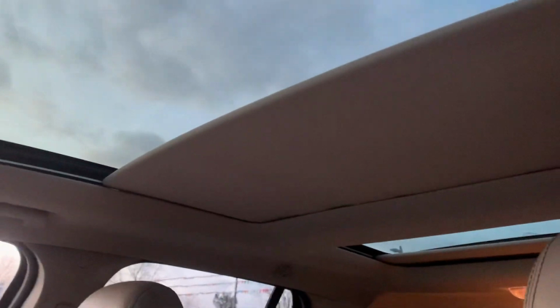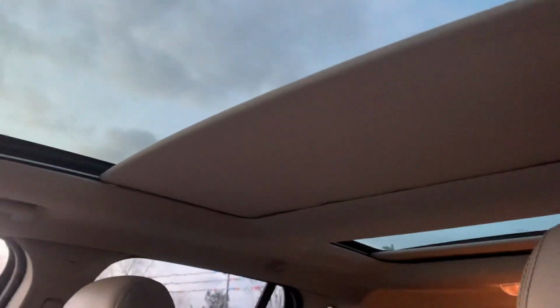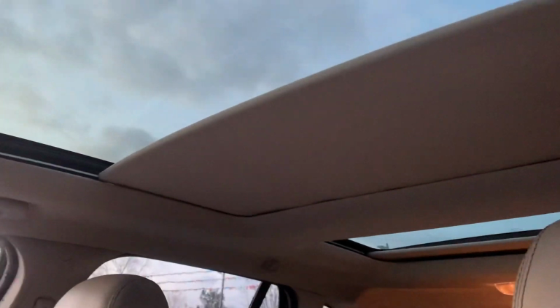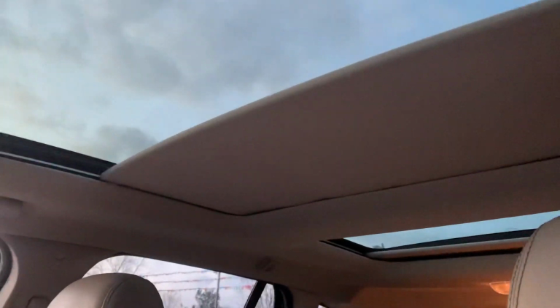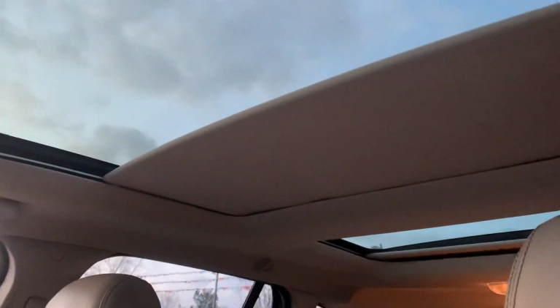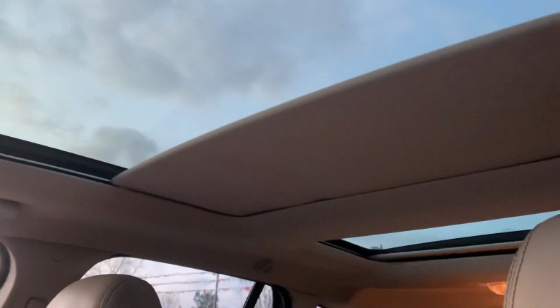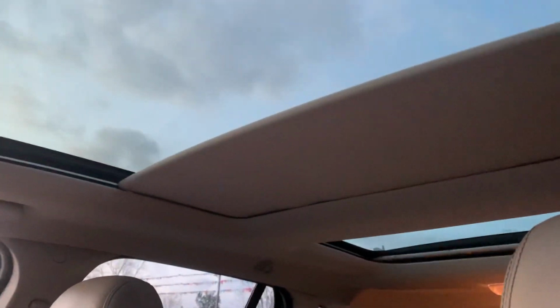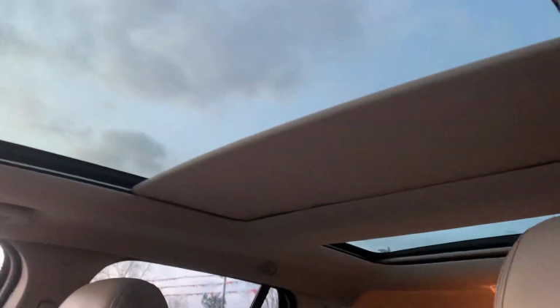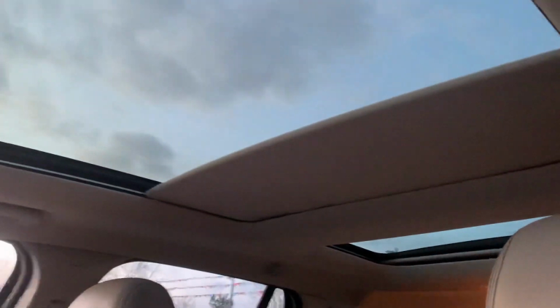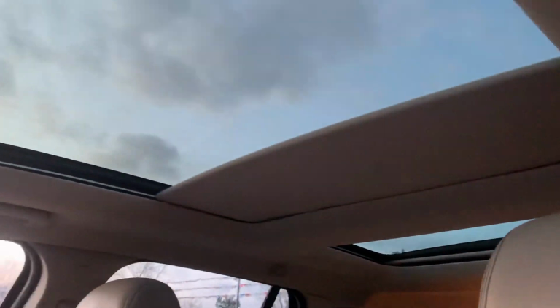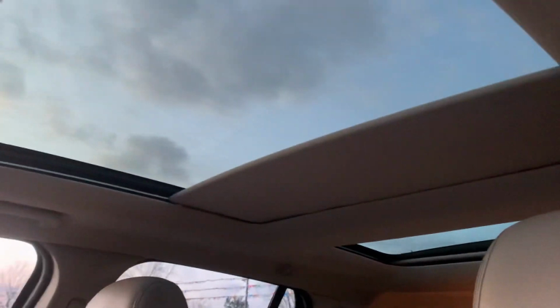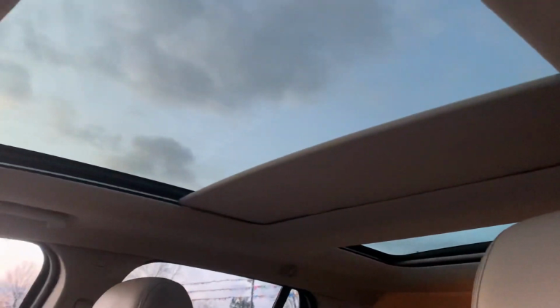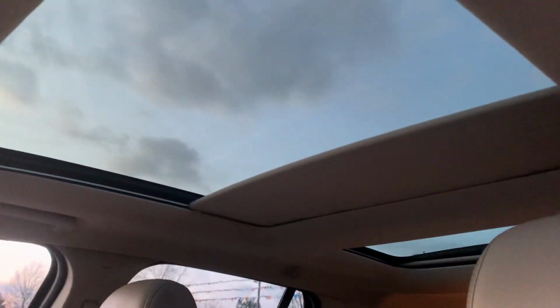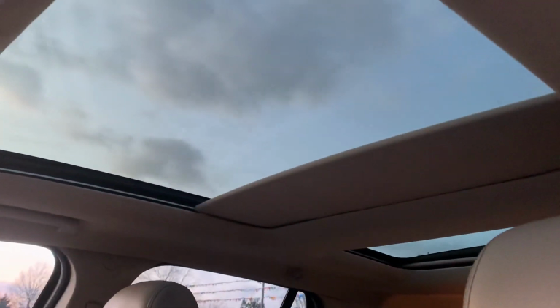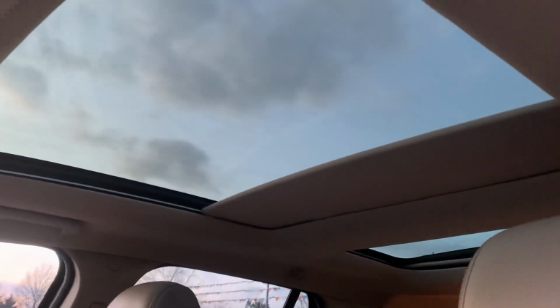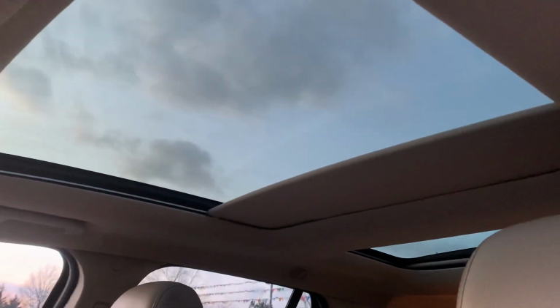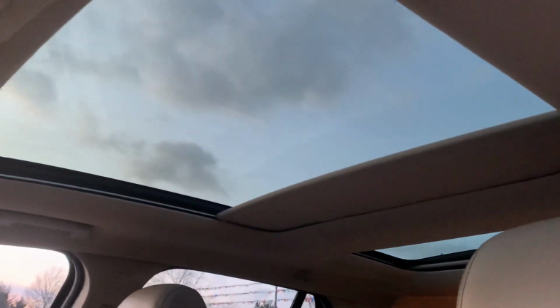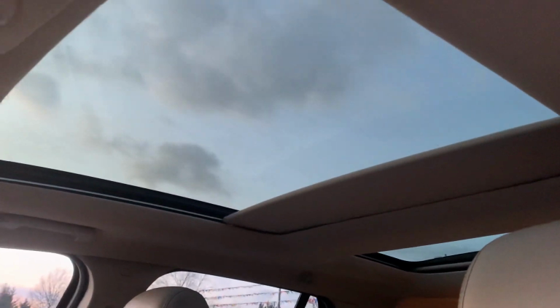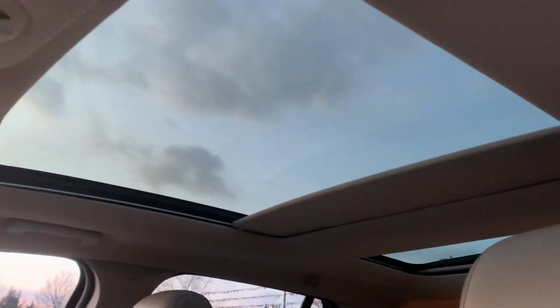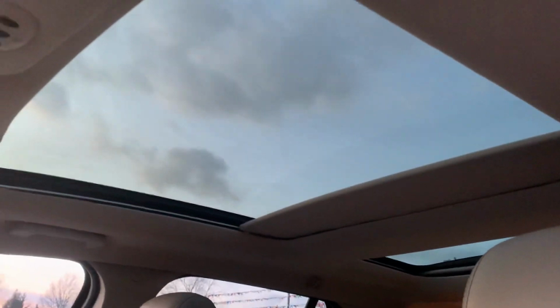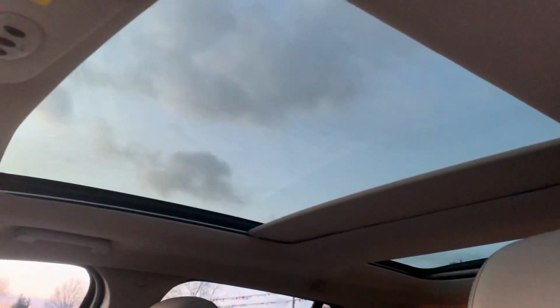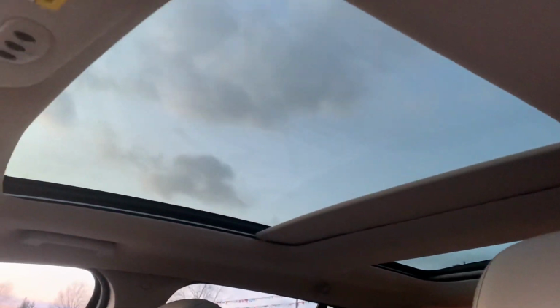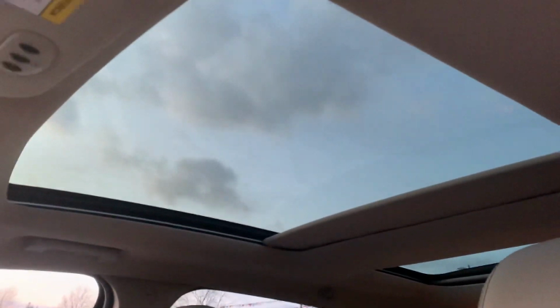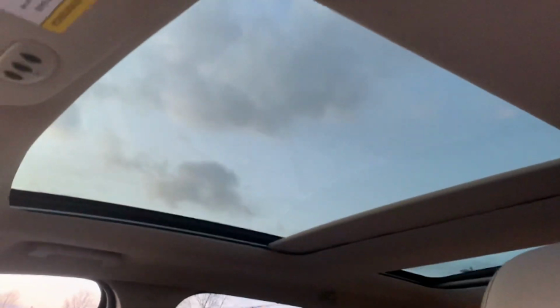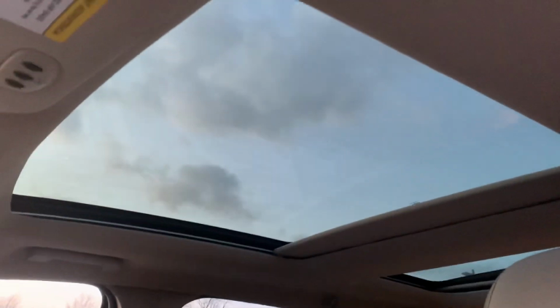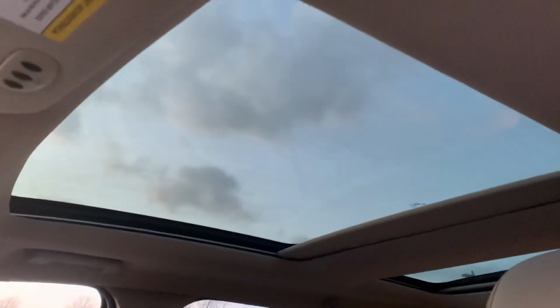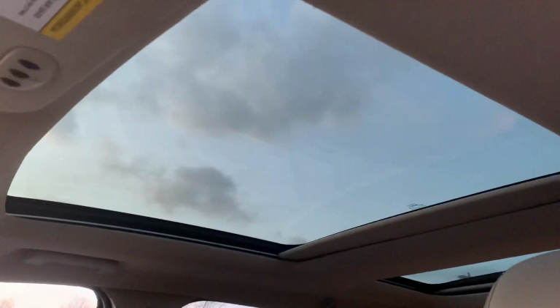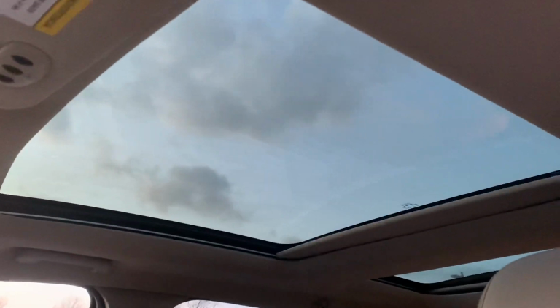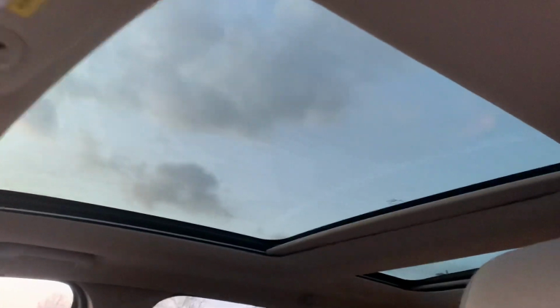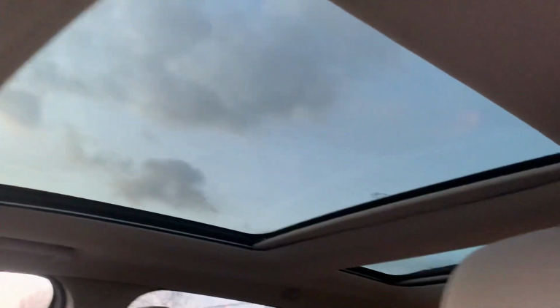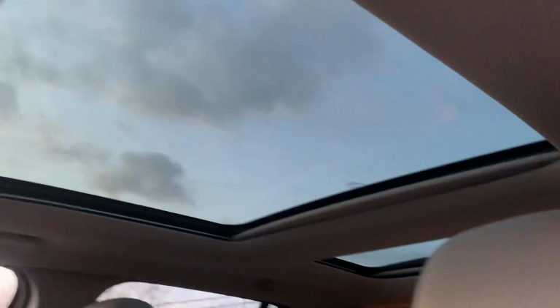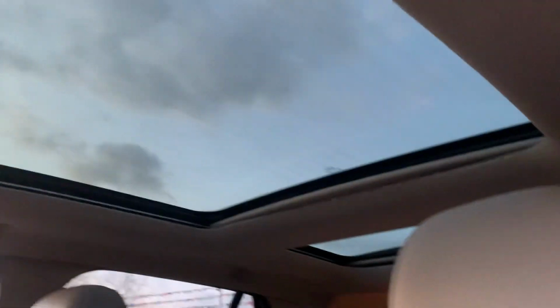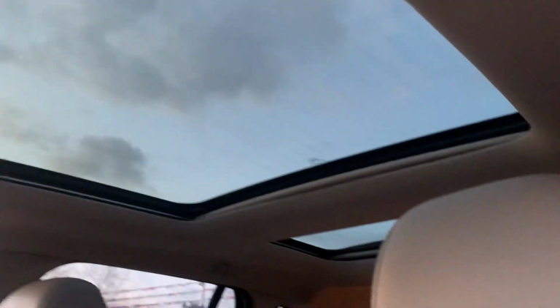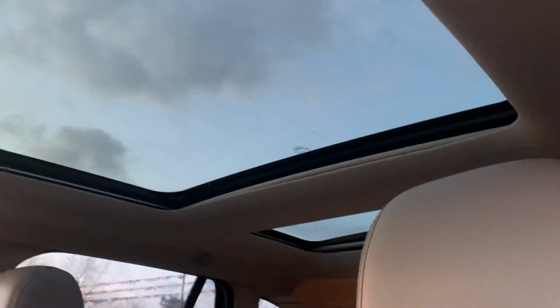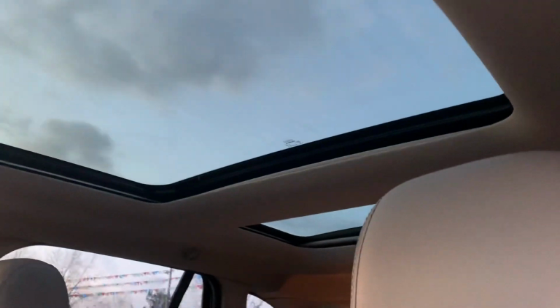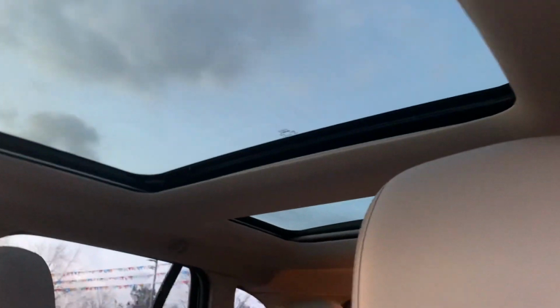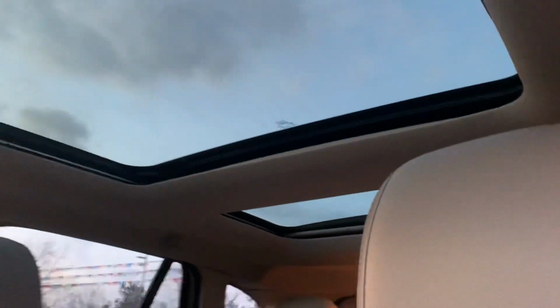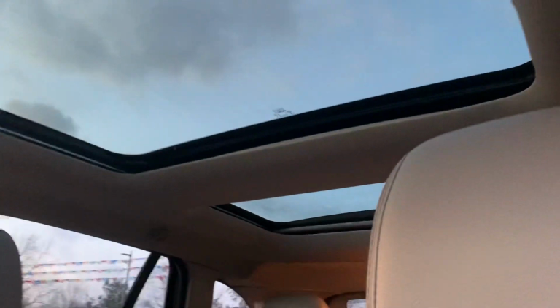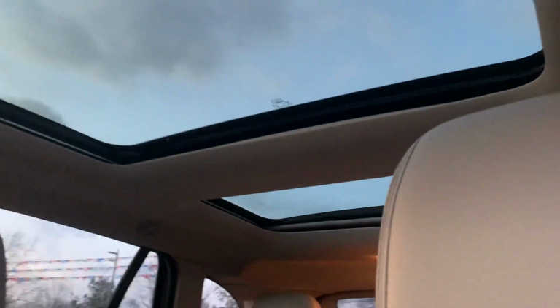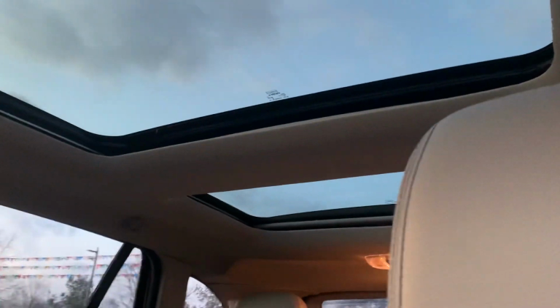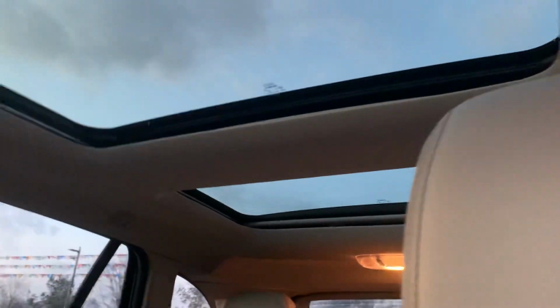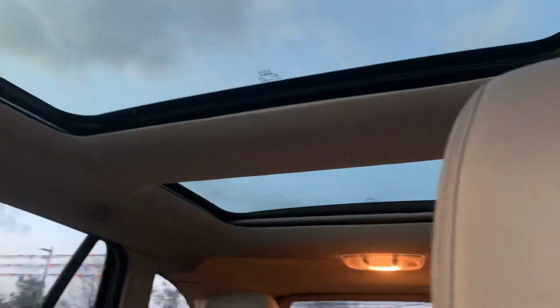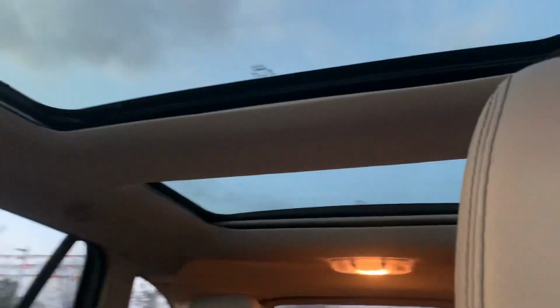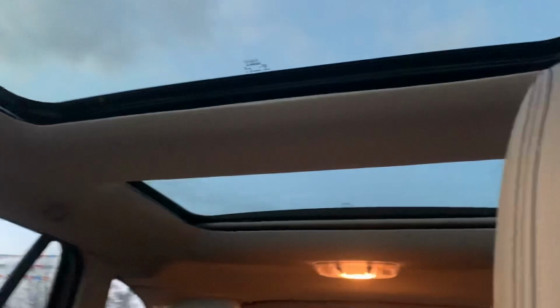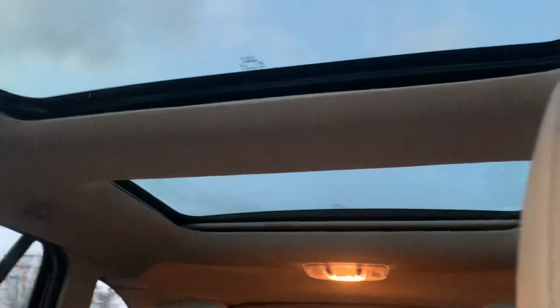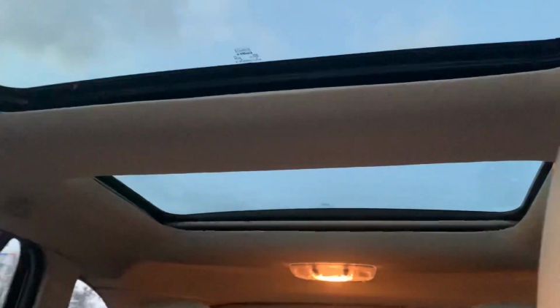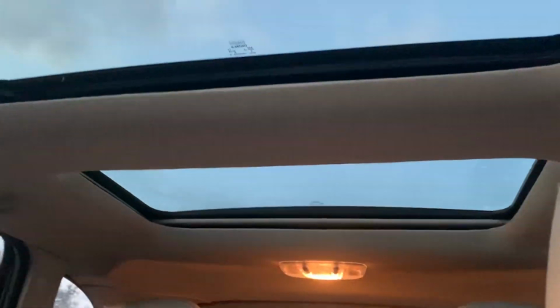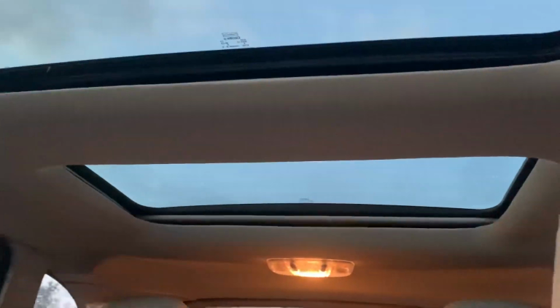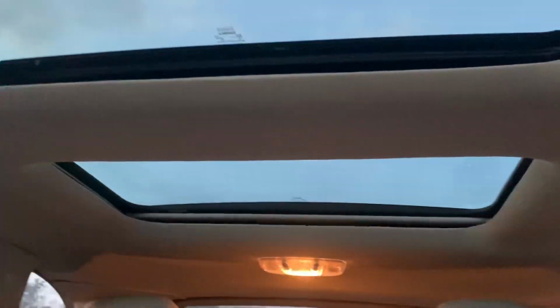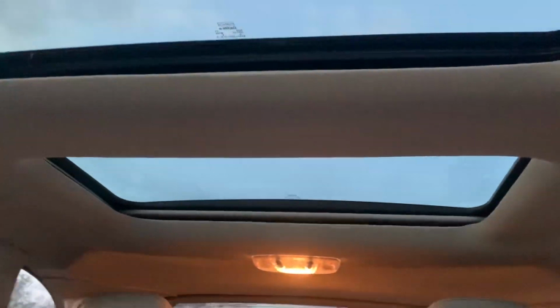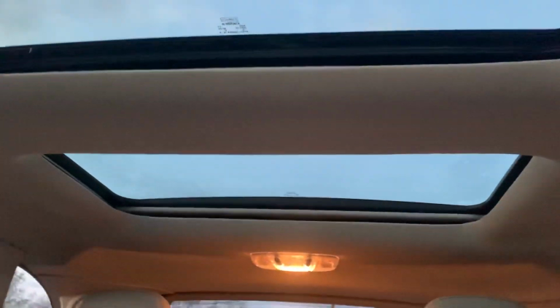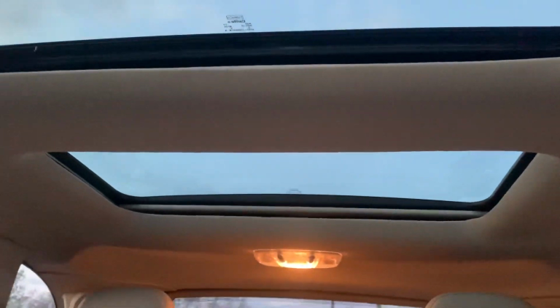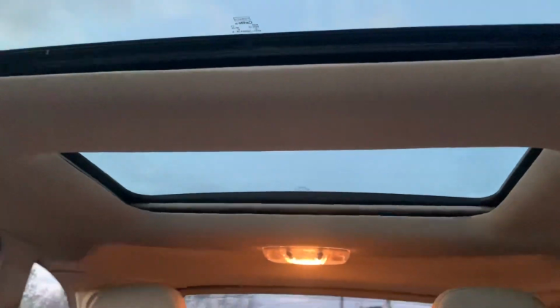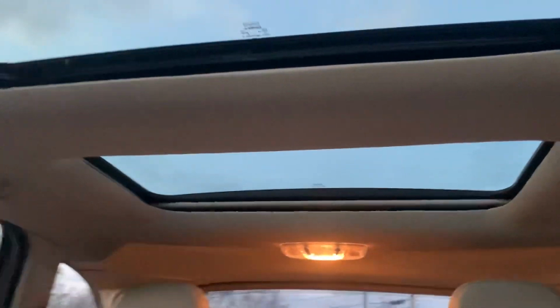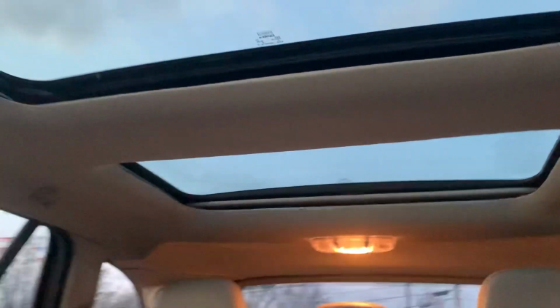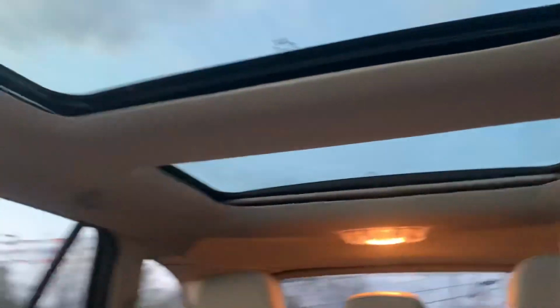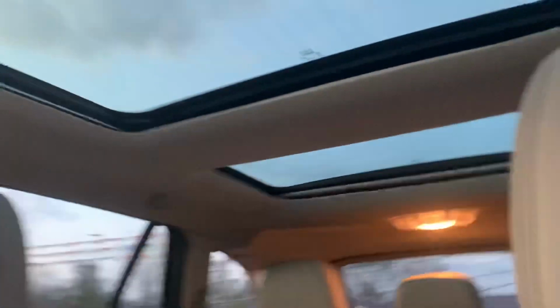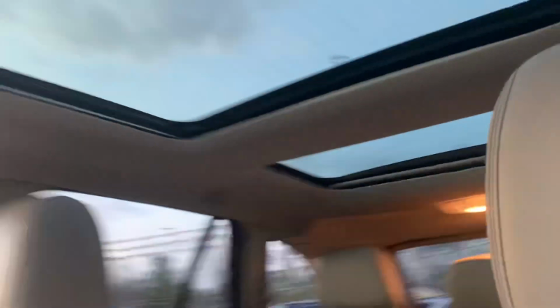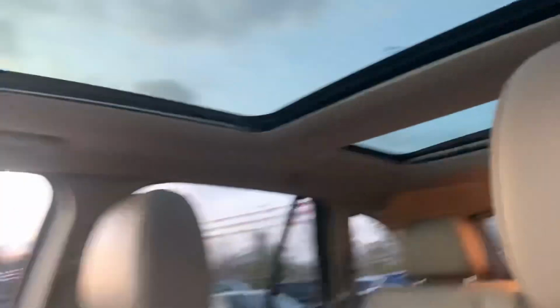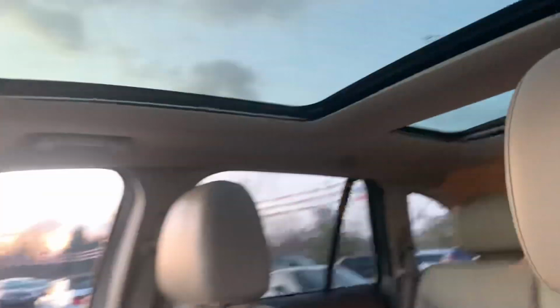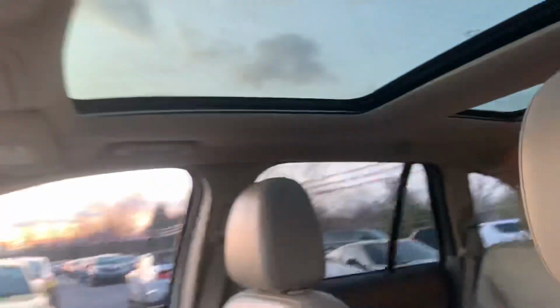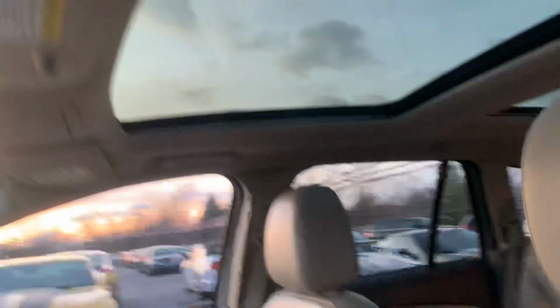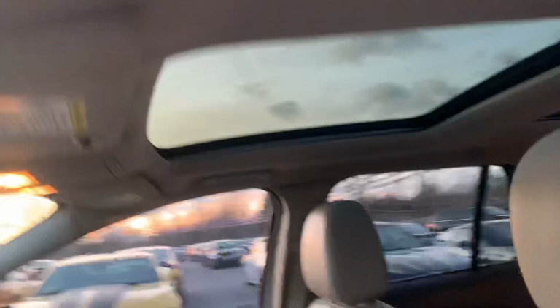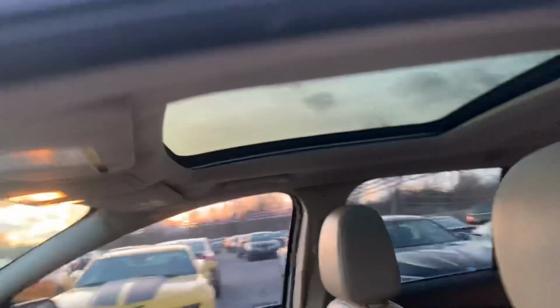And to top it off, we've got the full panel roof and then that rear moonroof right there as well.